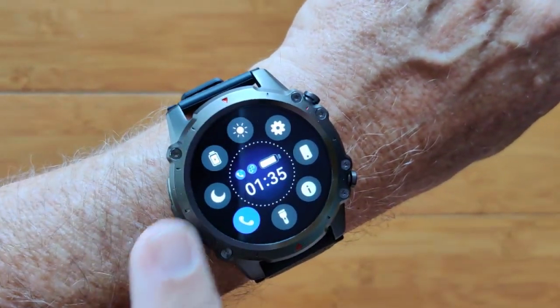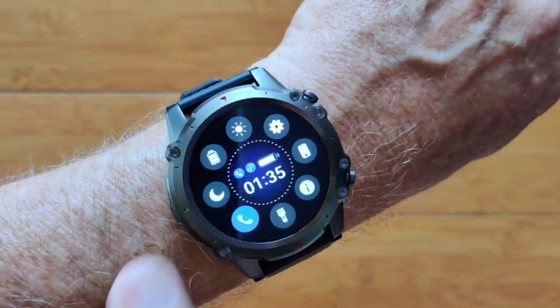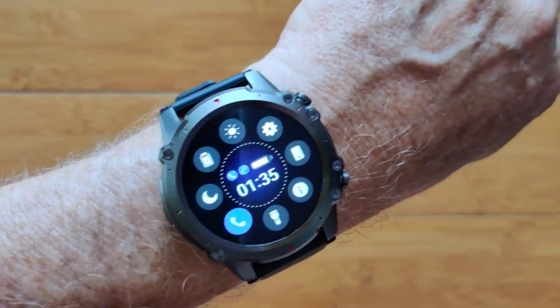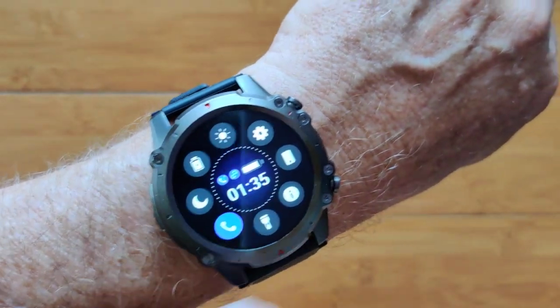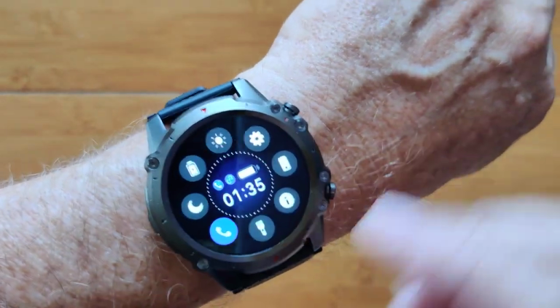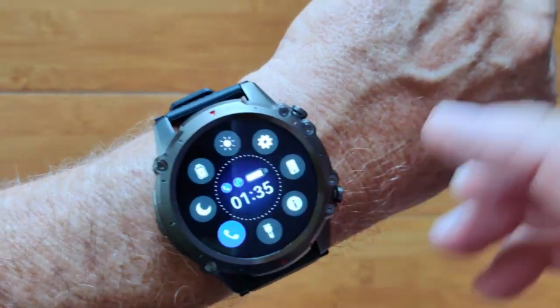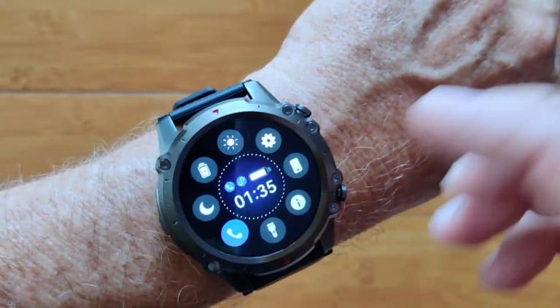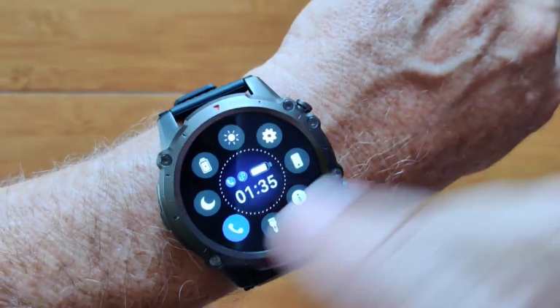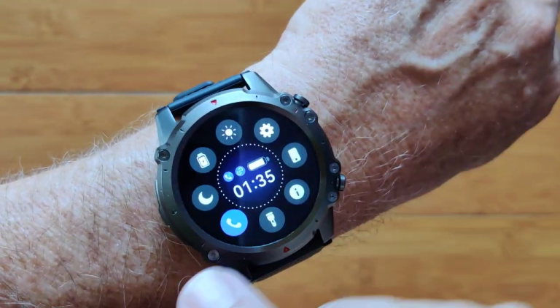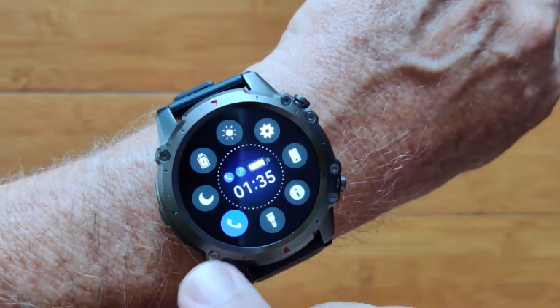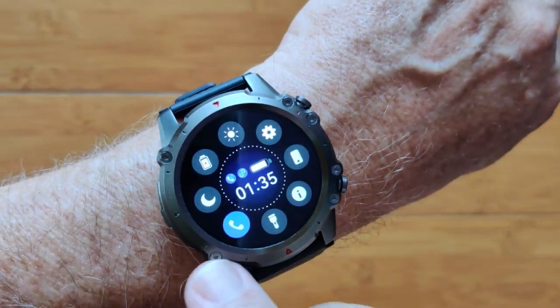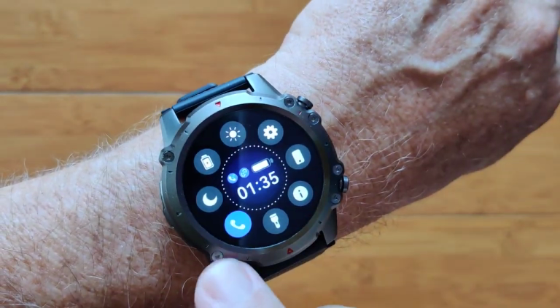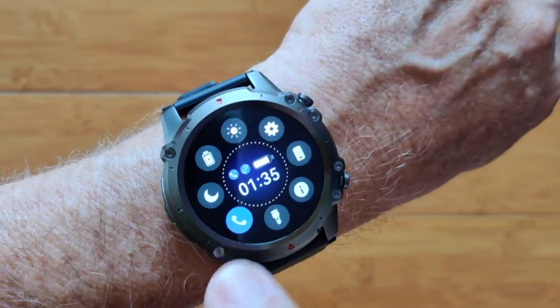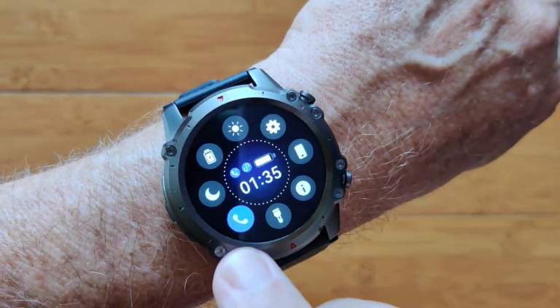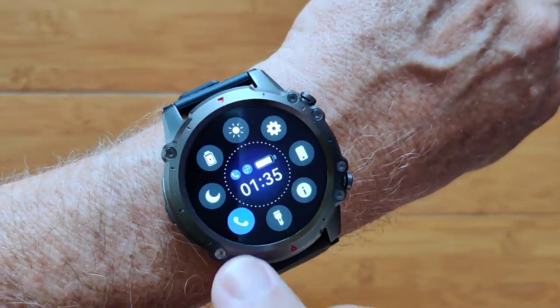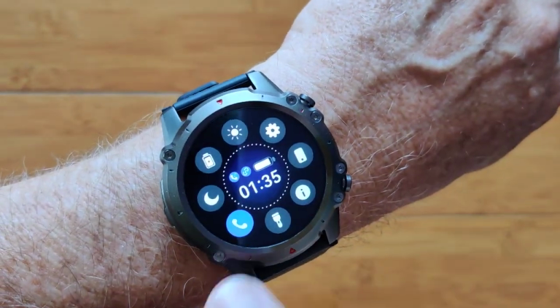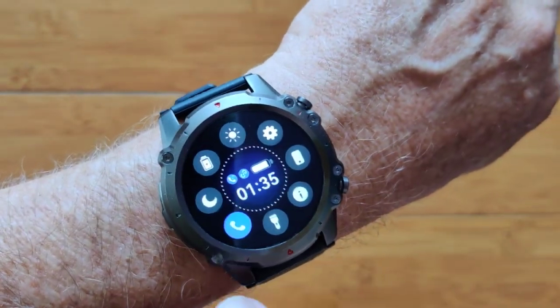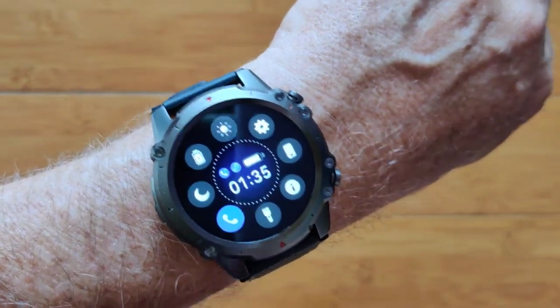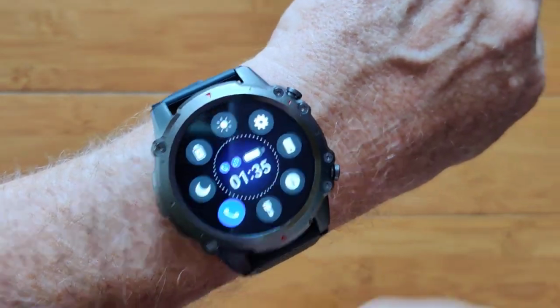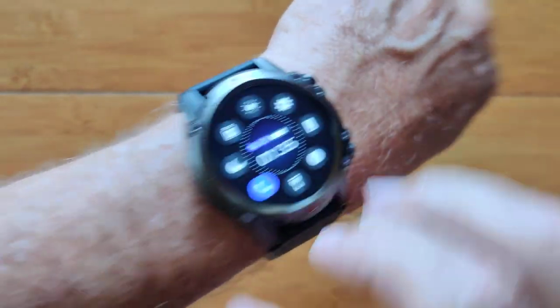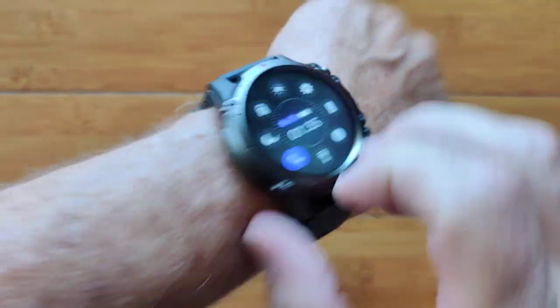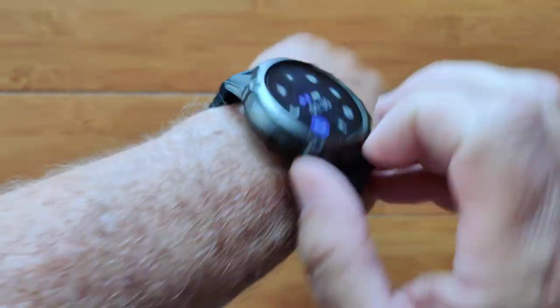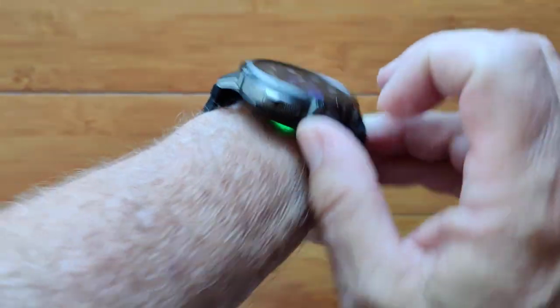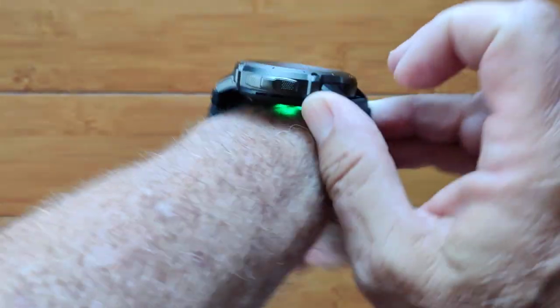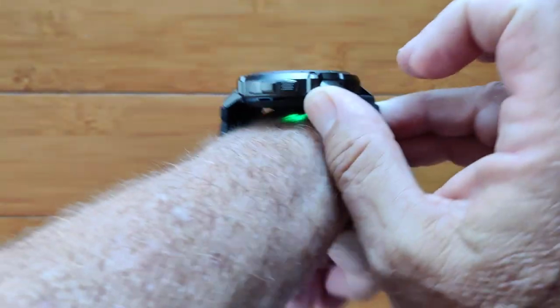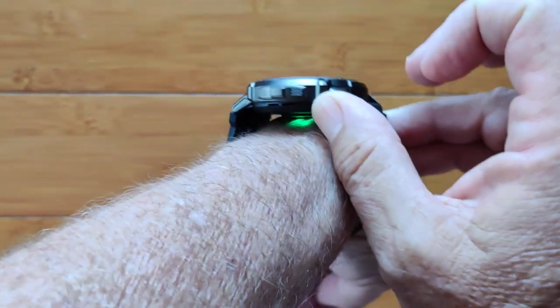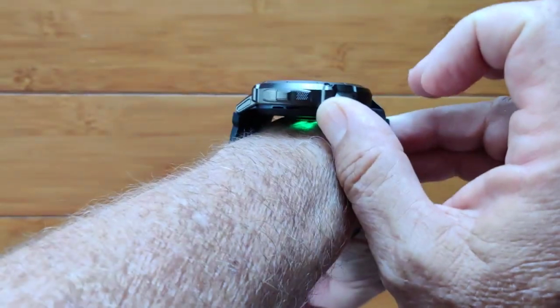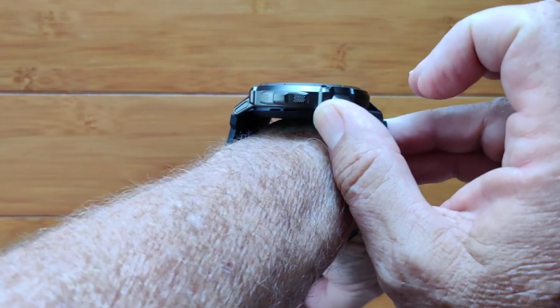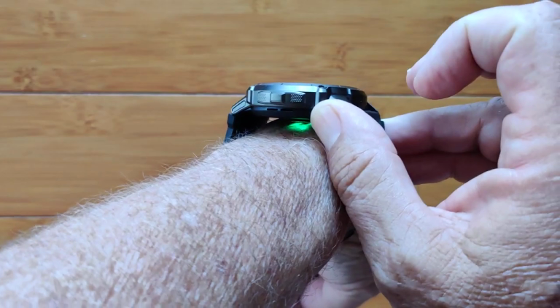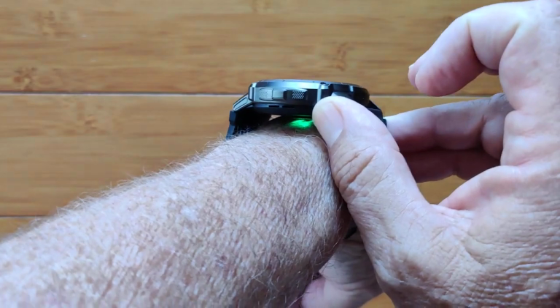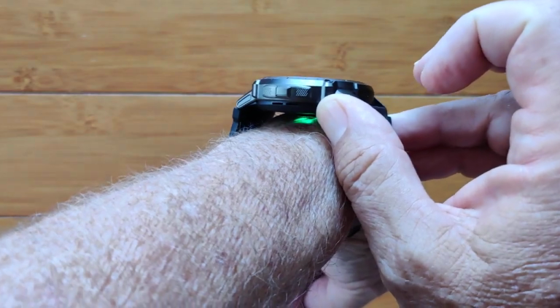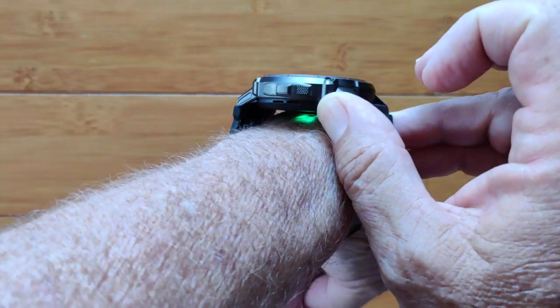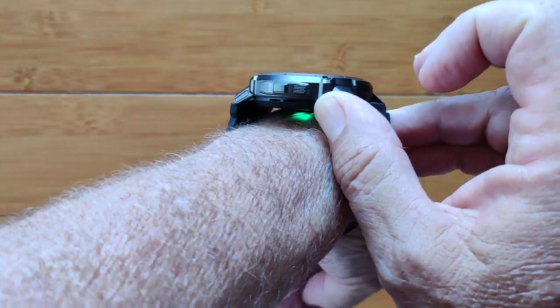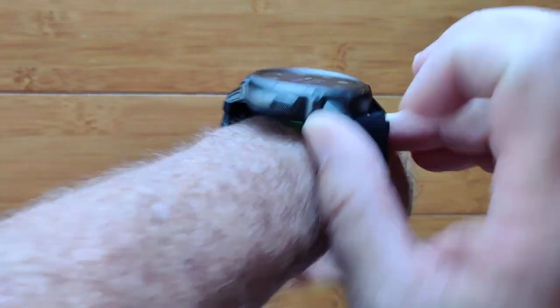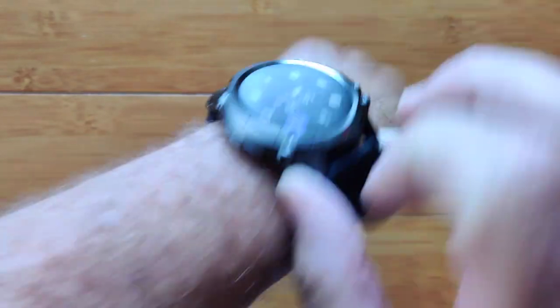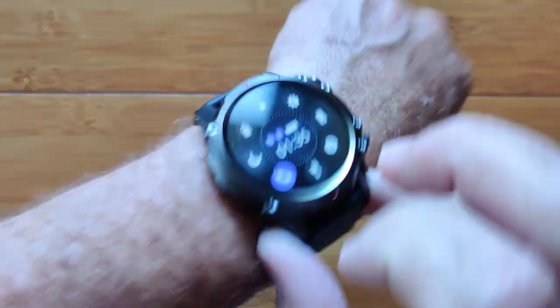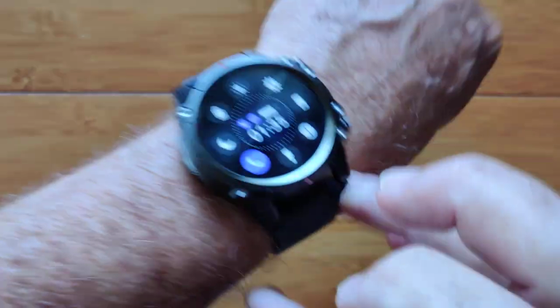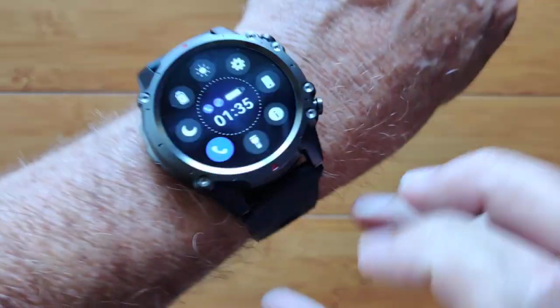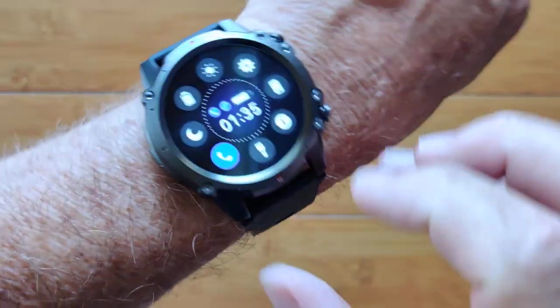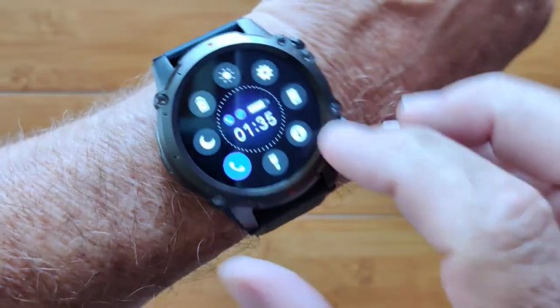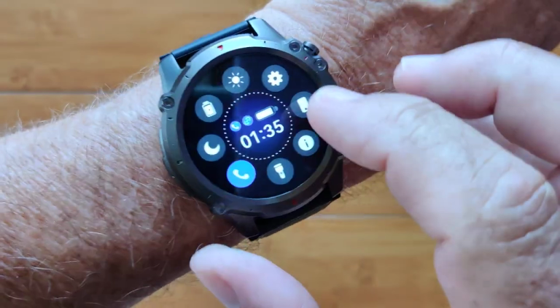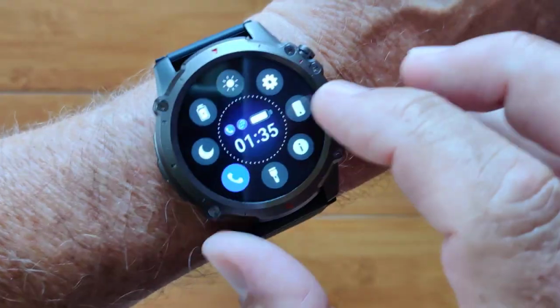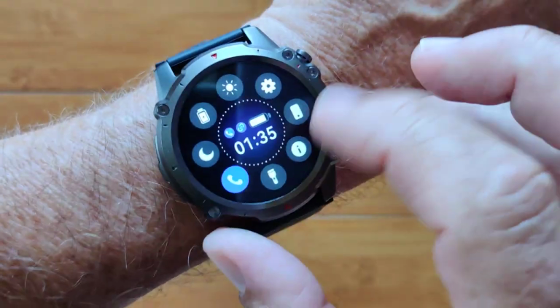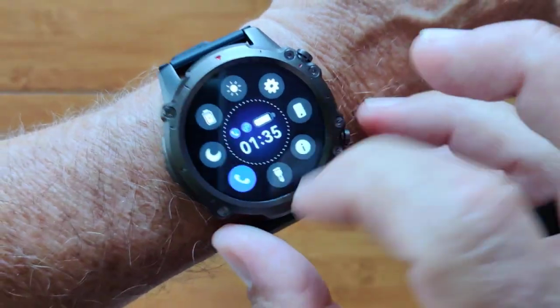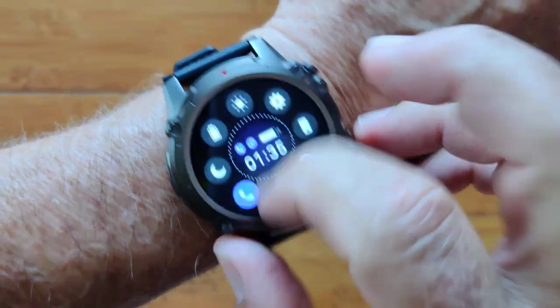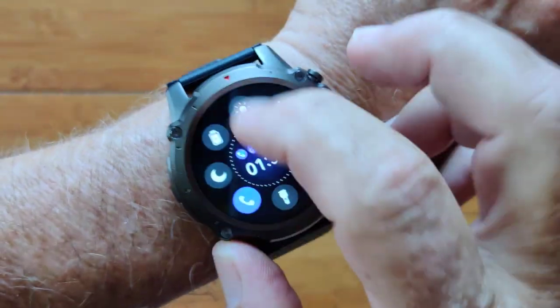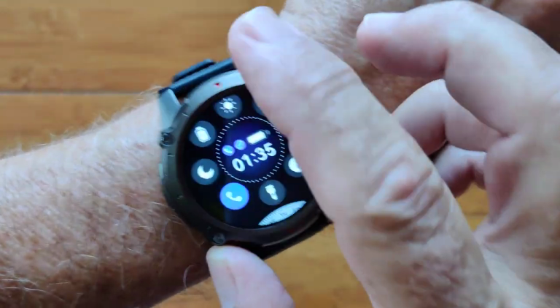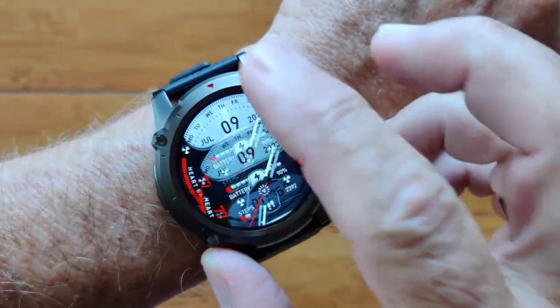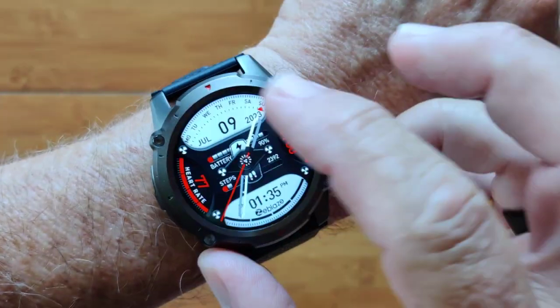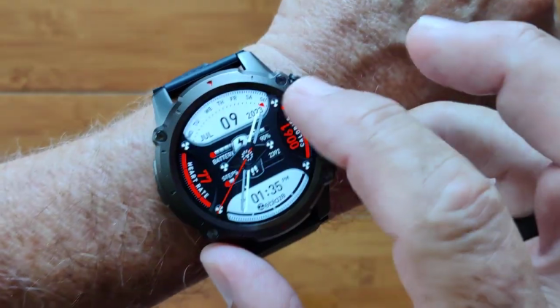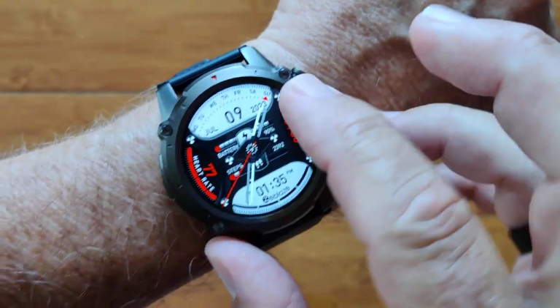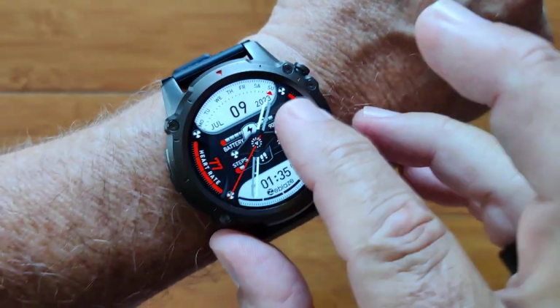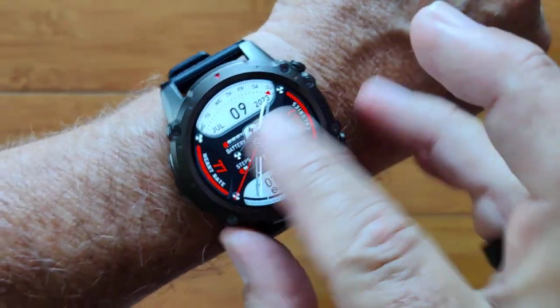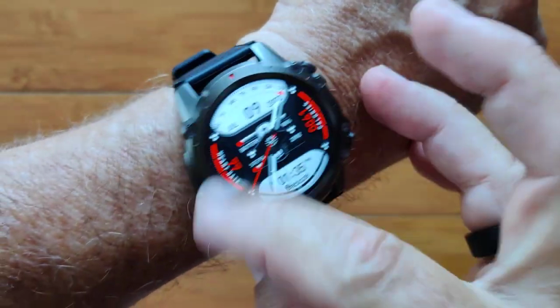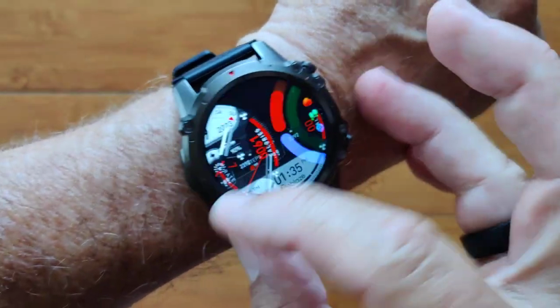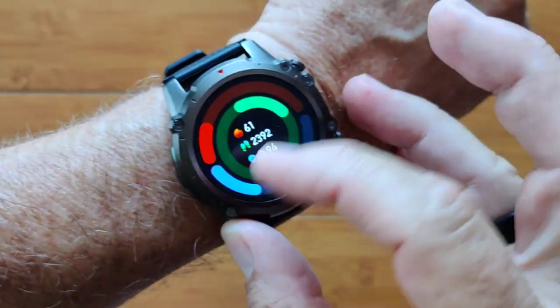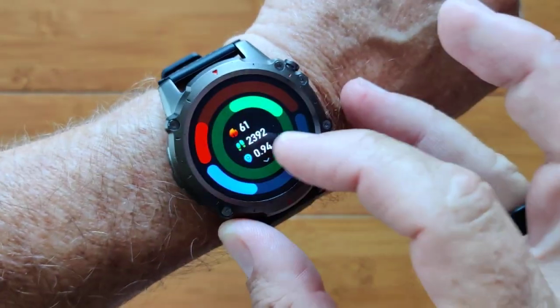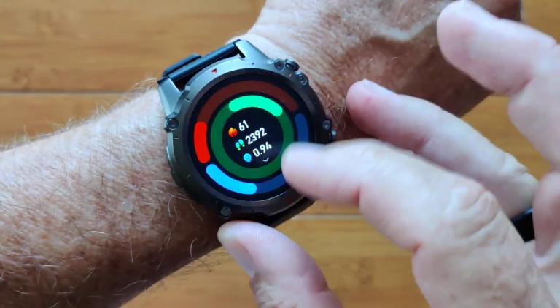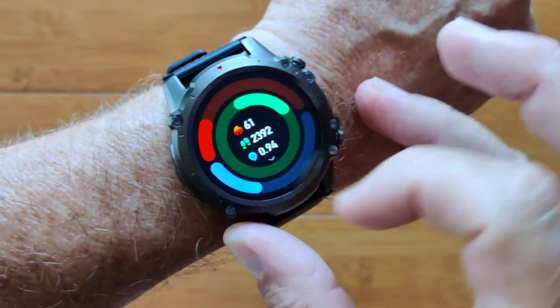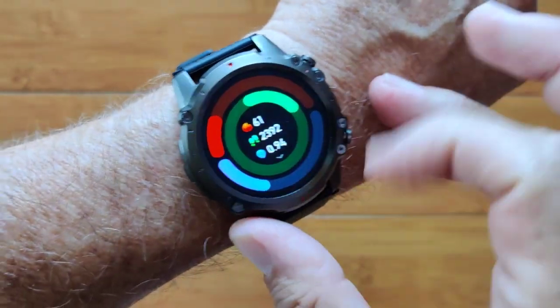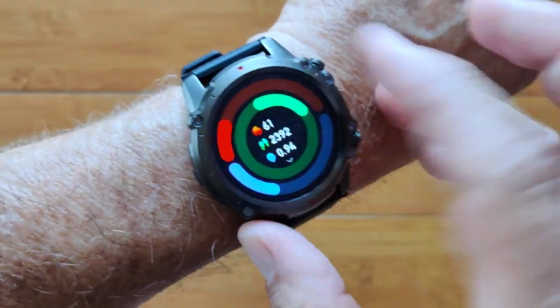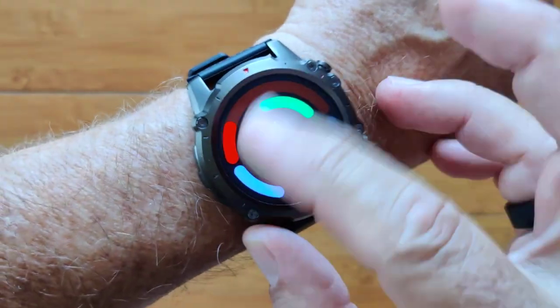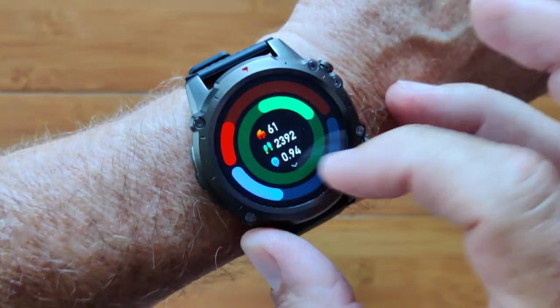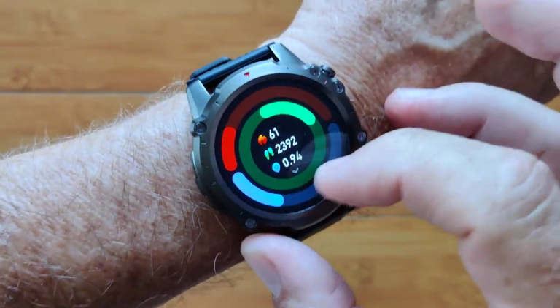Do not disturb. Bluetooth calling with this one, with a nice speaker on the side, and it streams music as well.